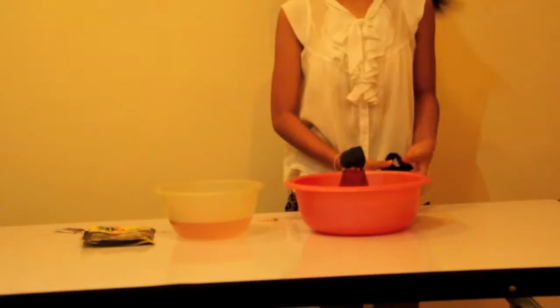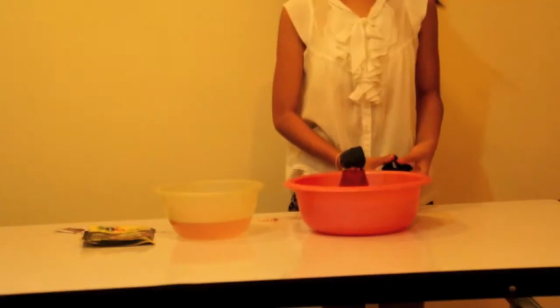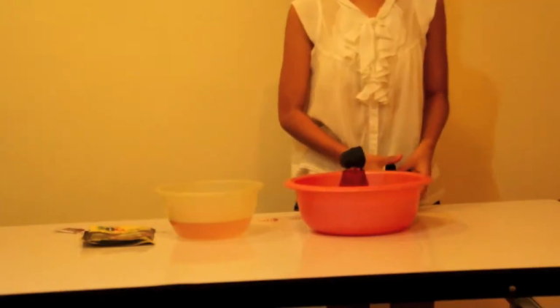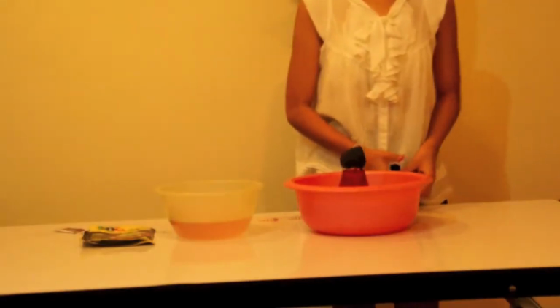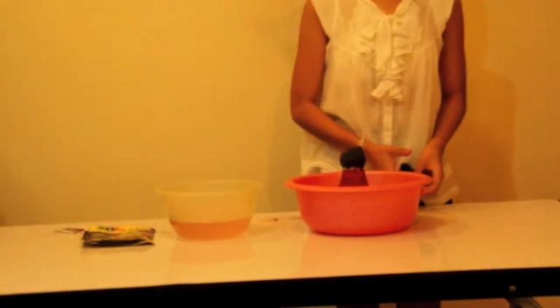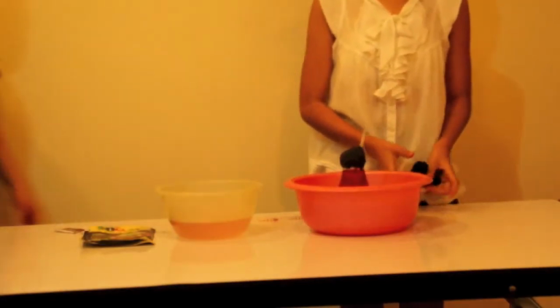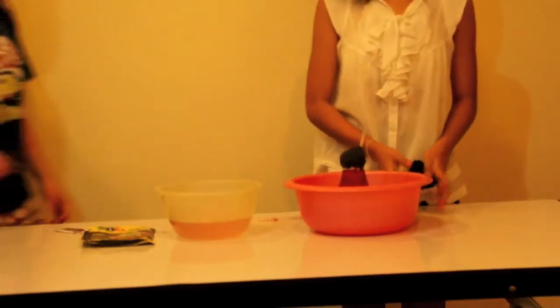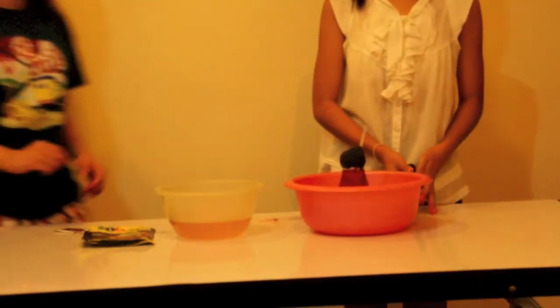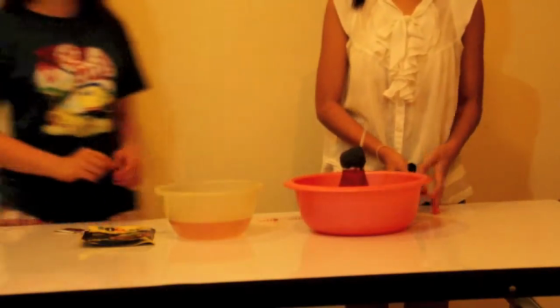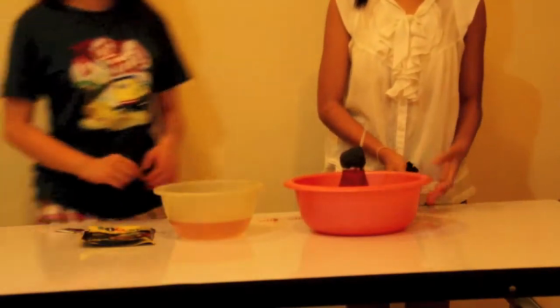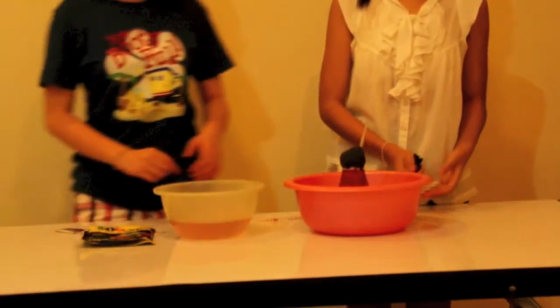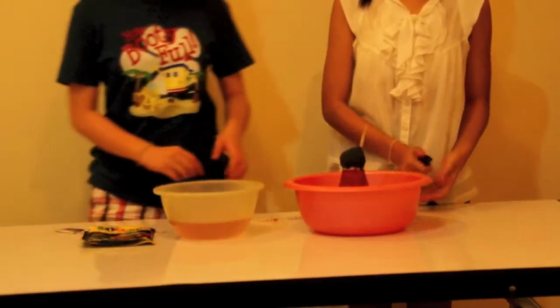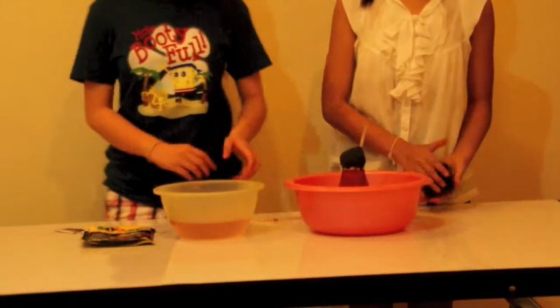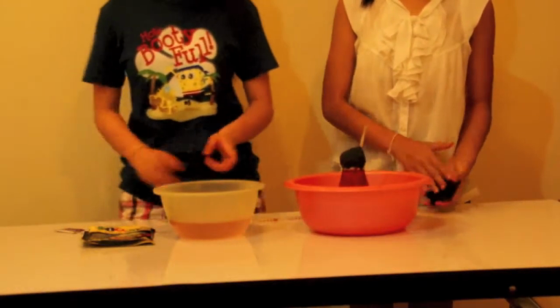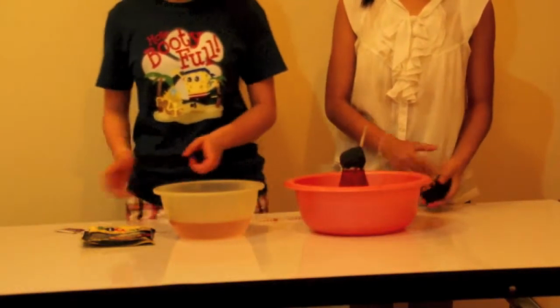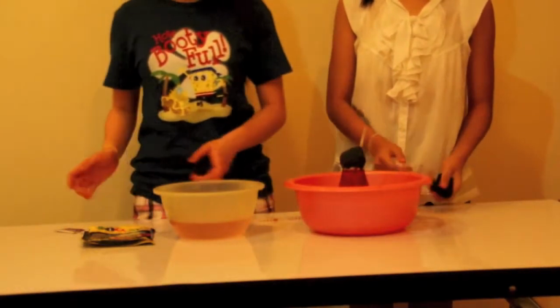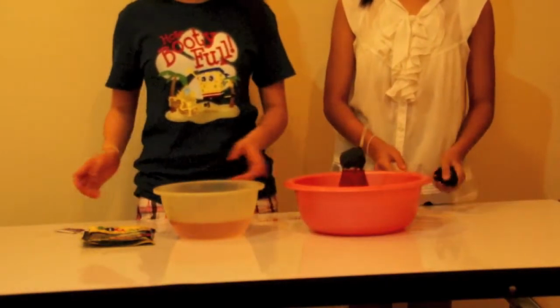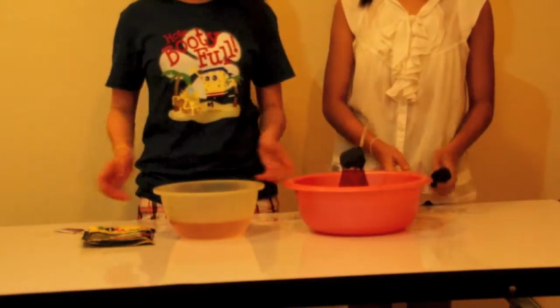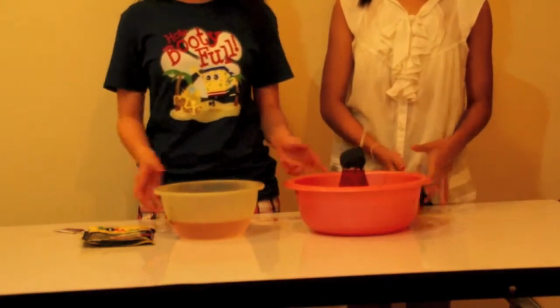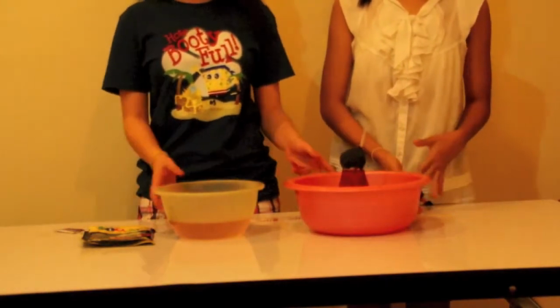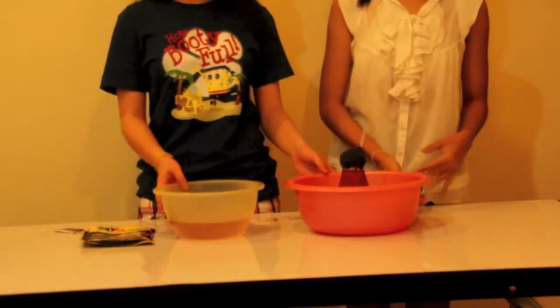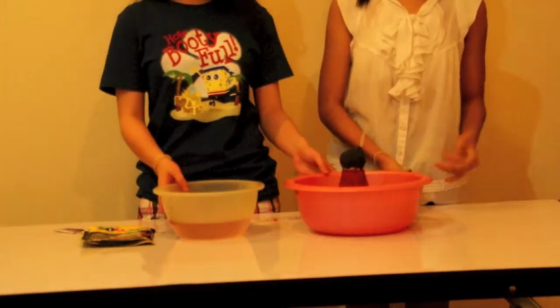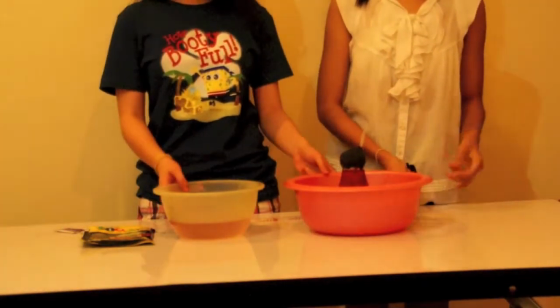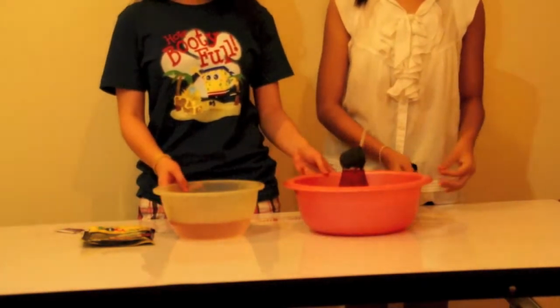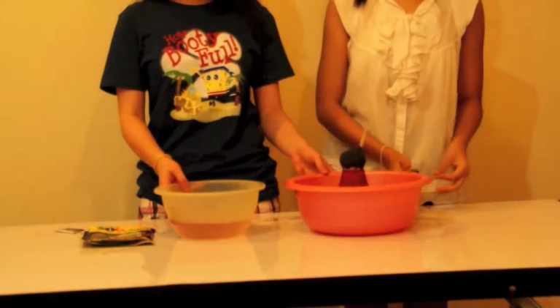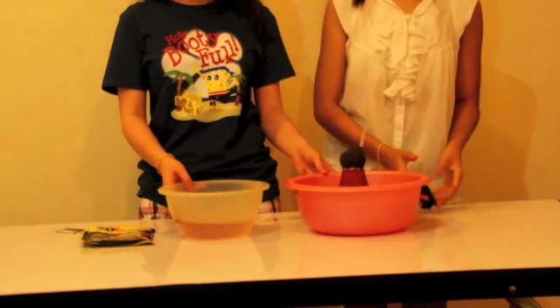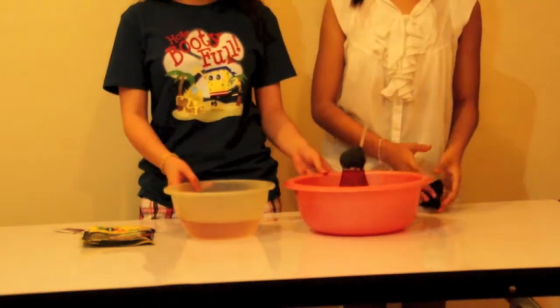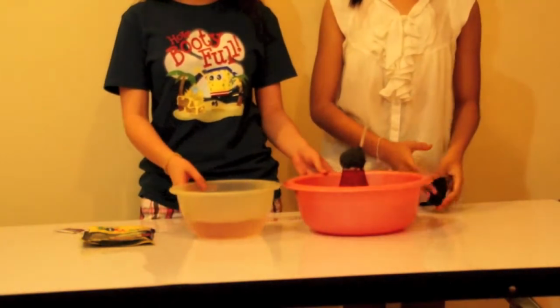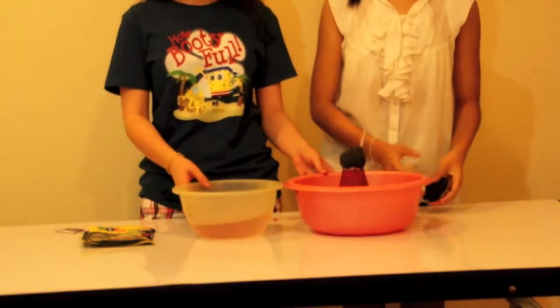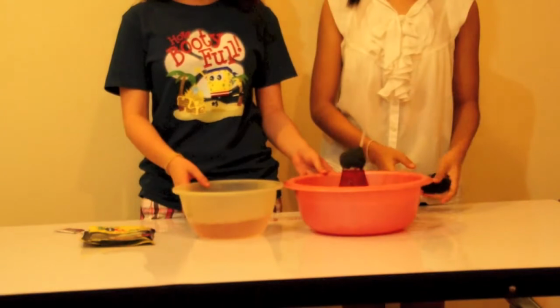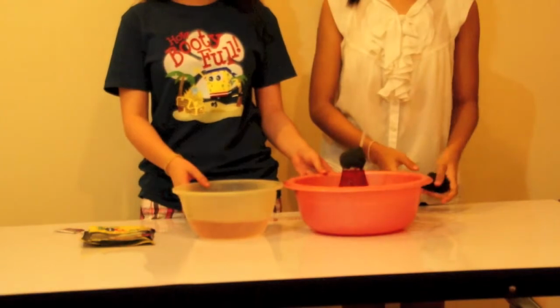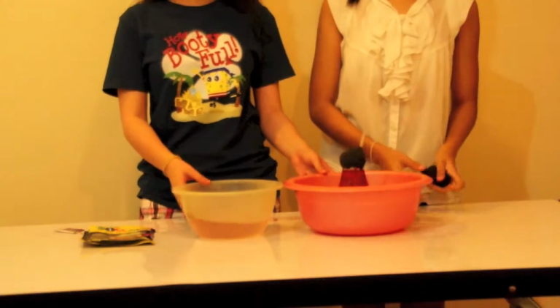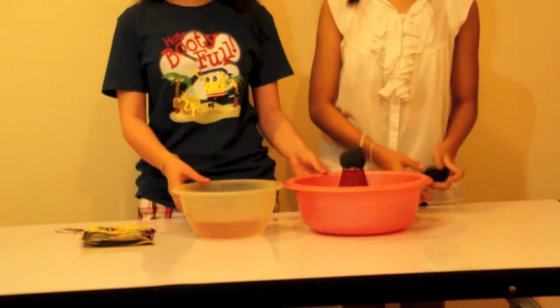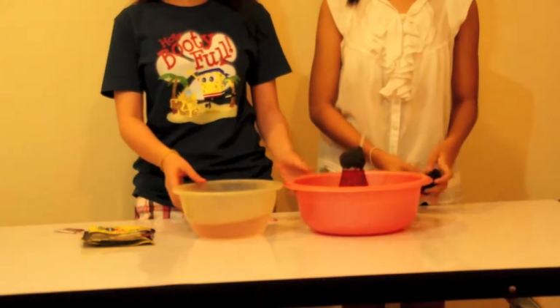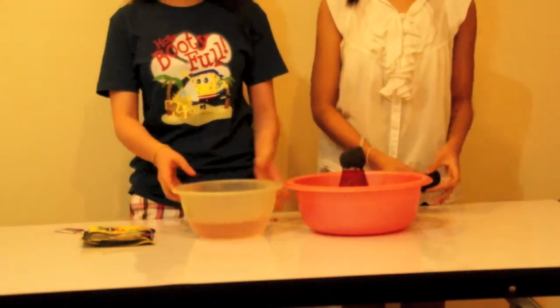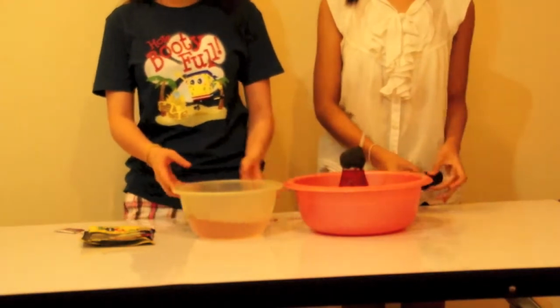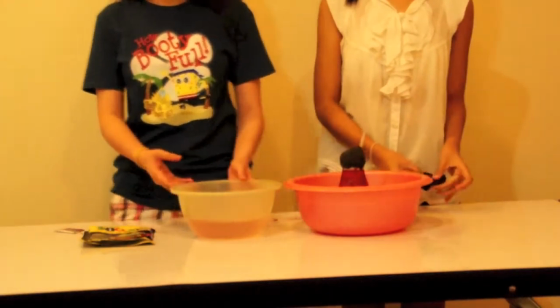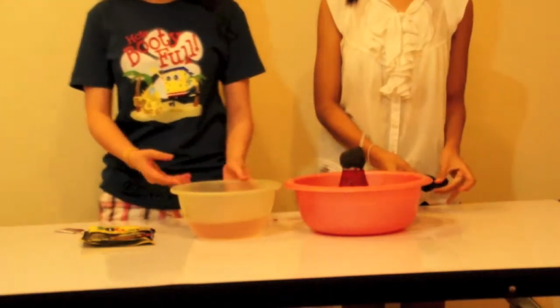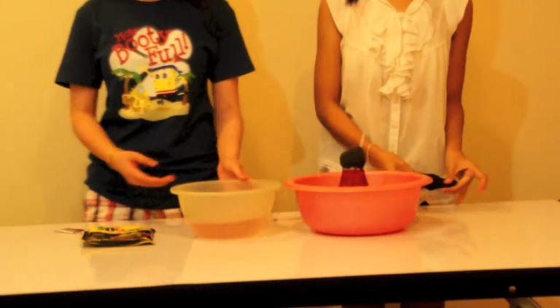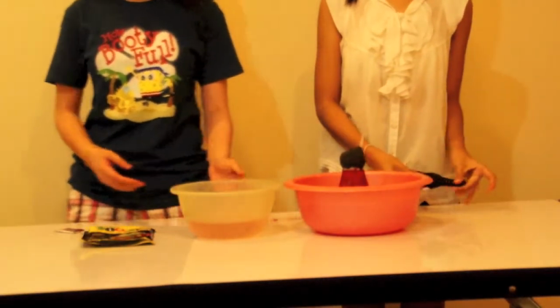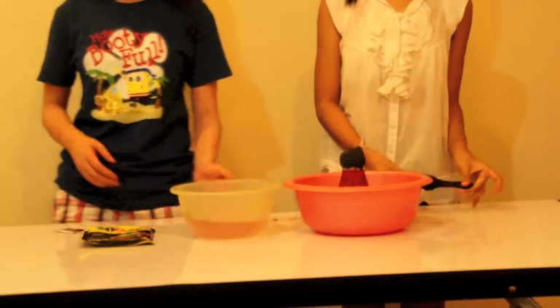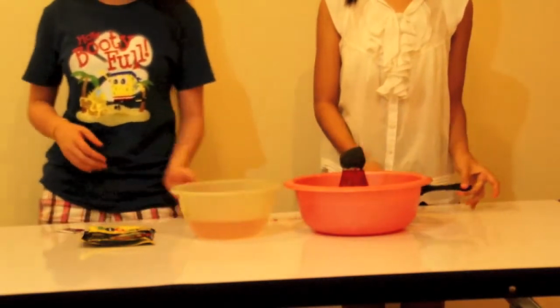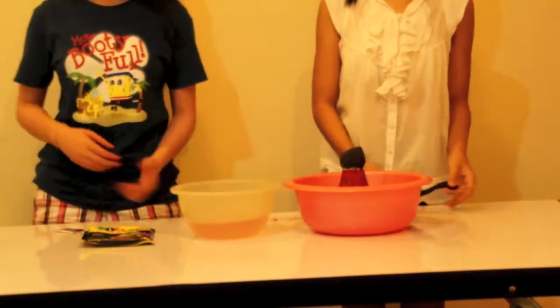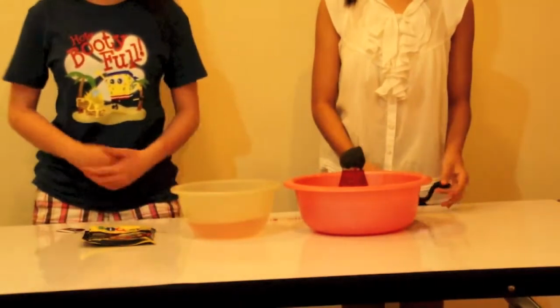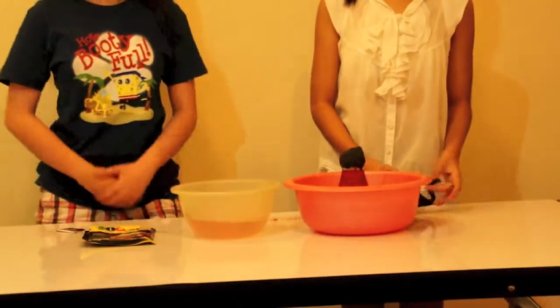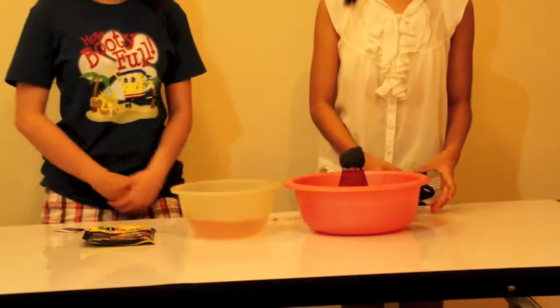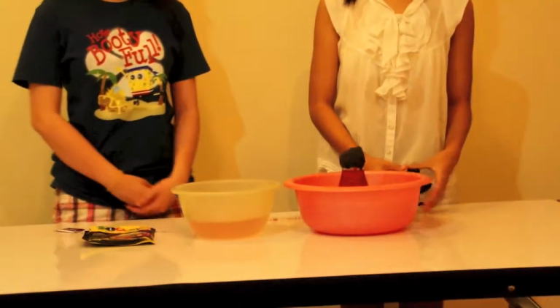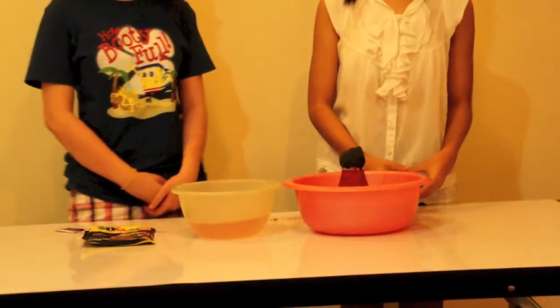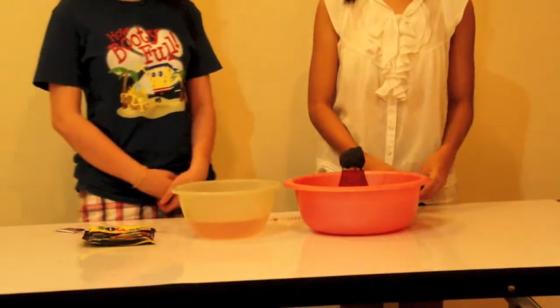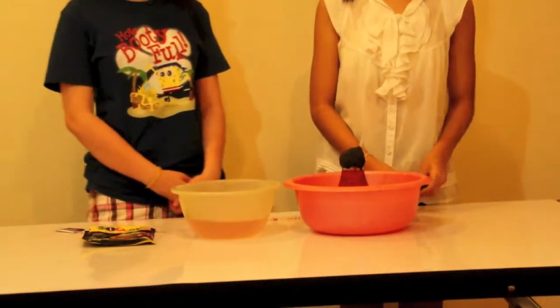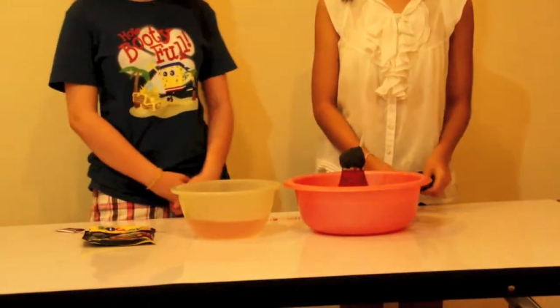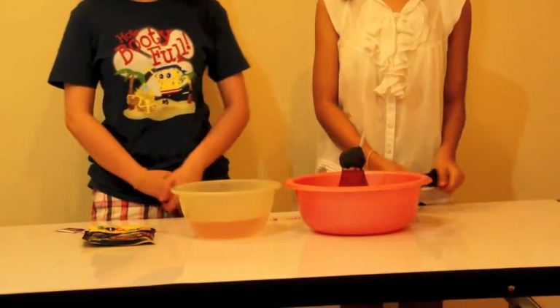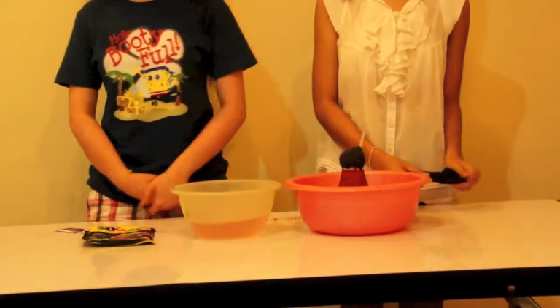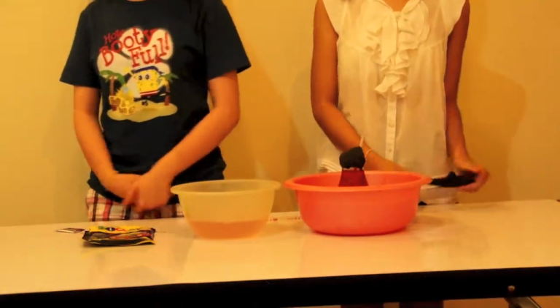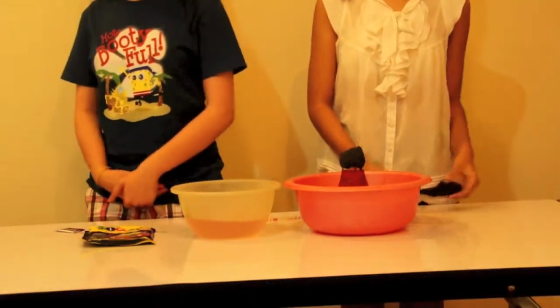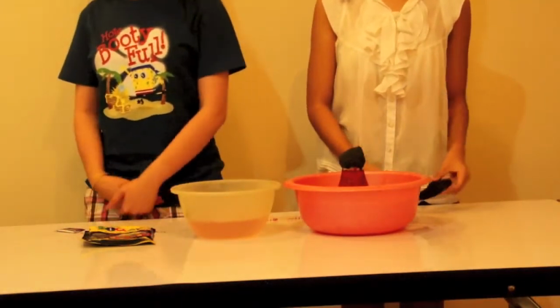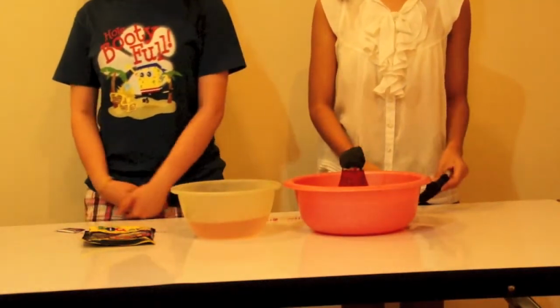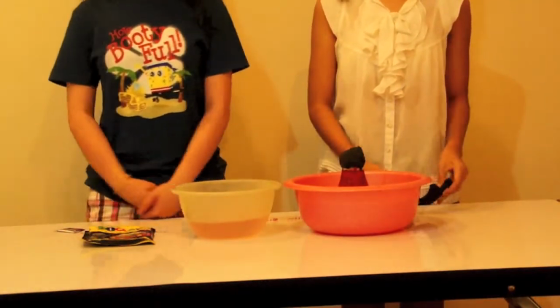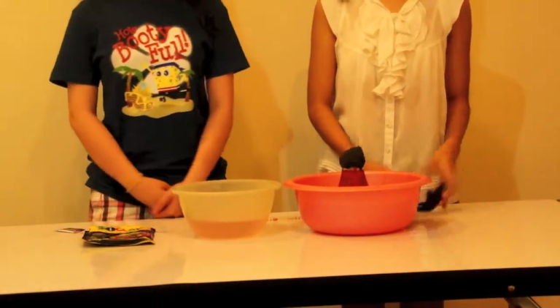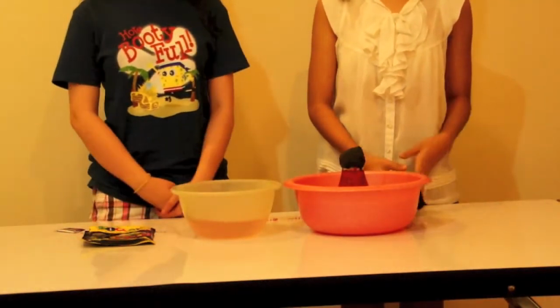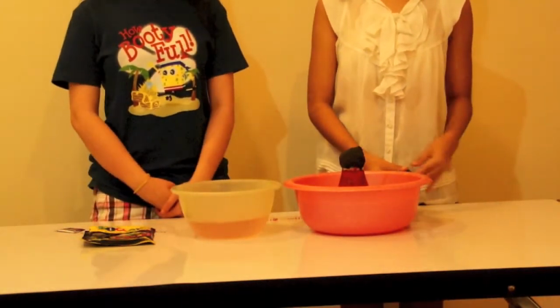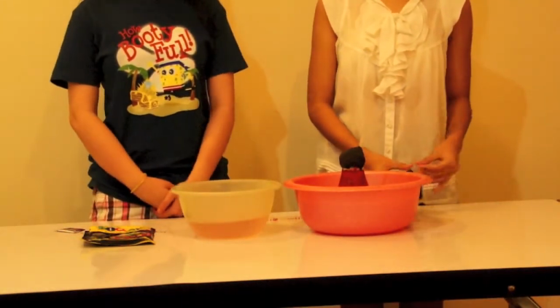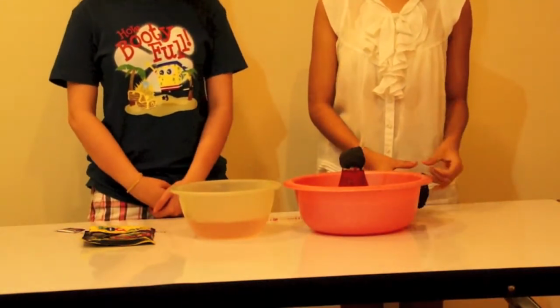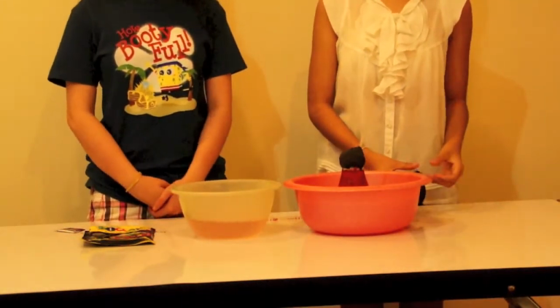And so now we're done showing you. Our class made the homemade thermometer today. Thank you!